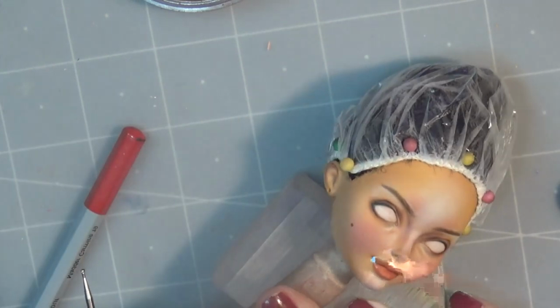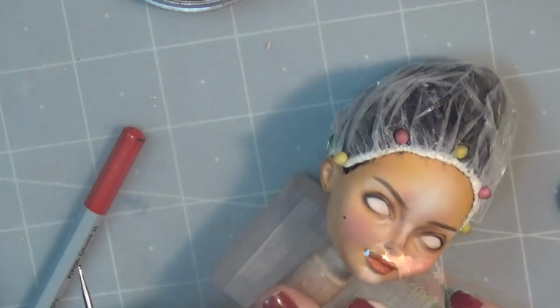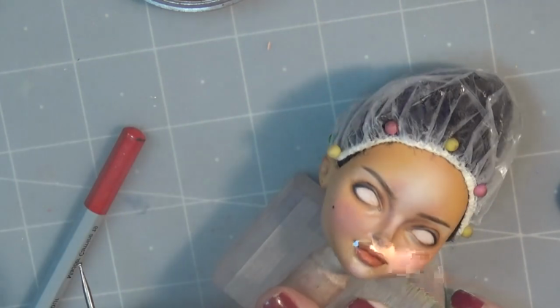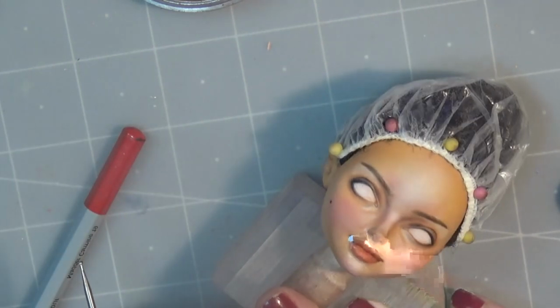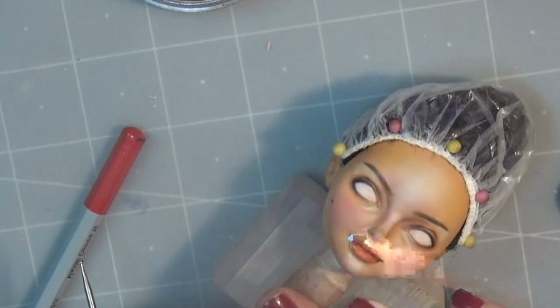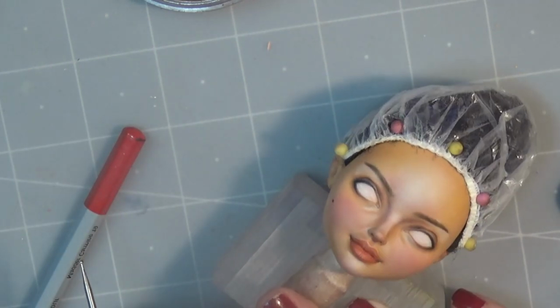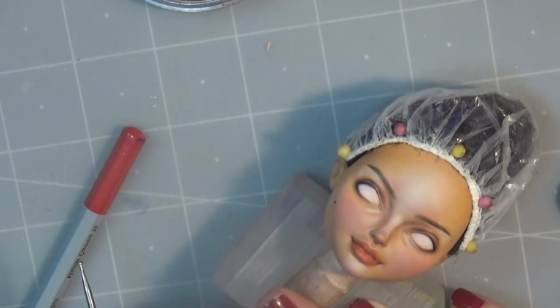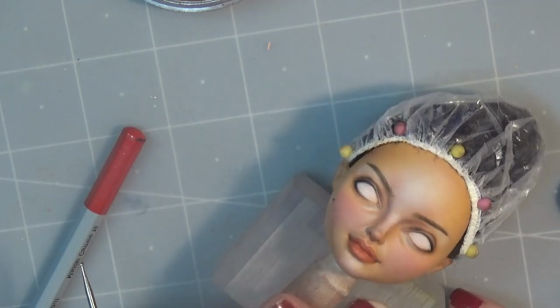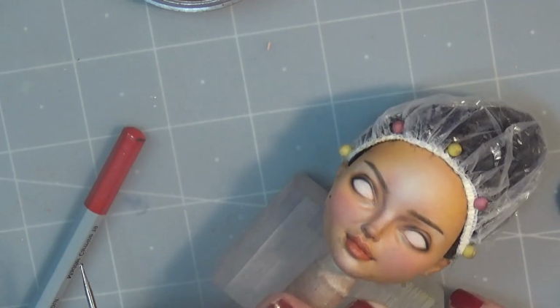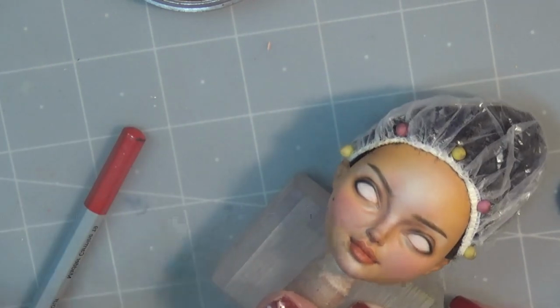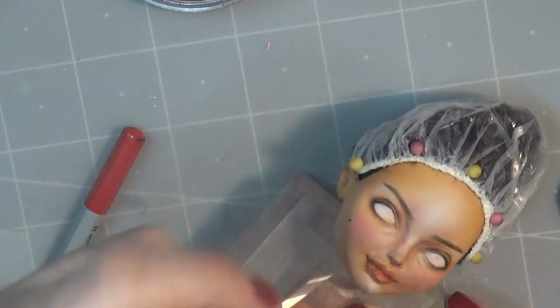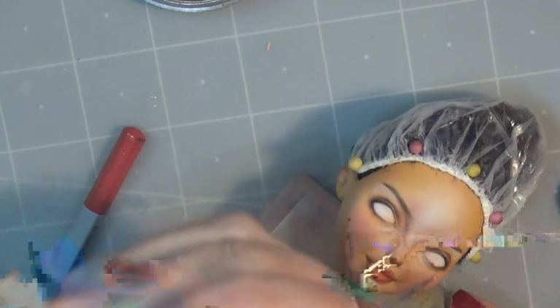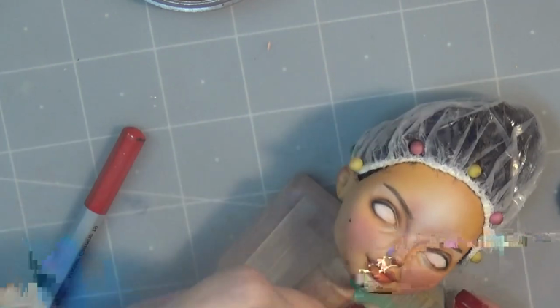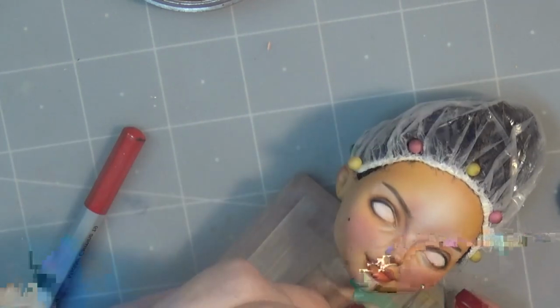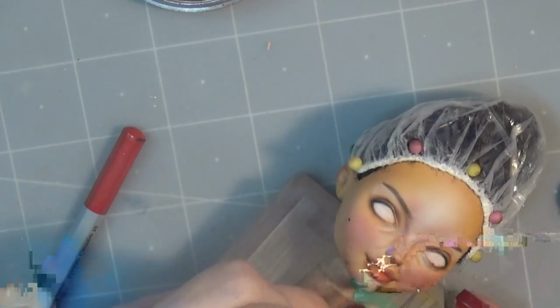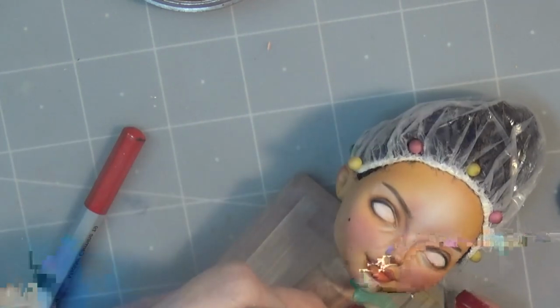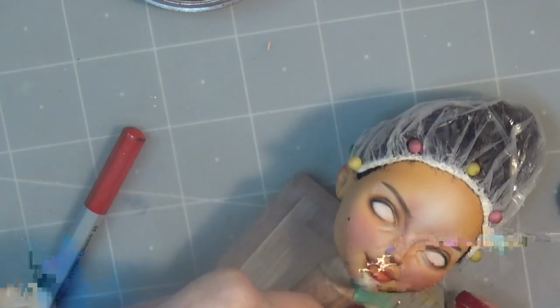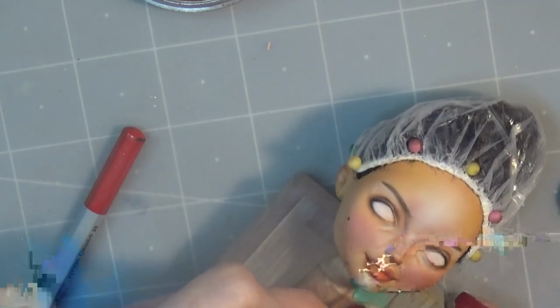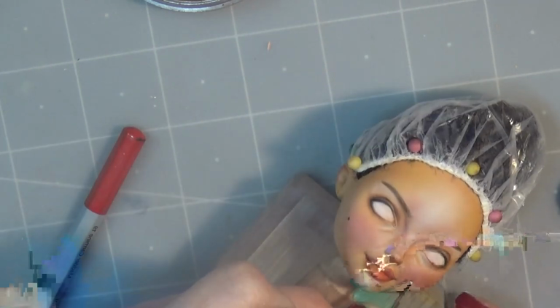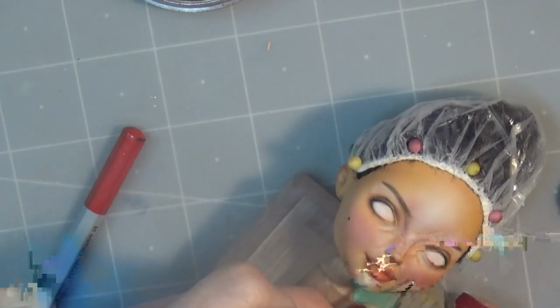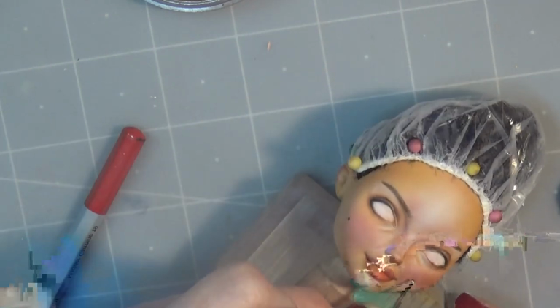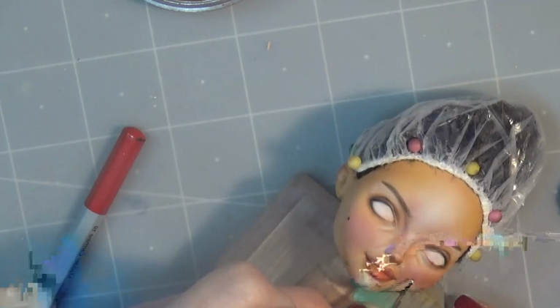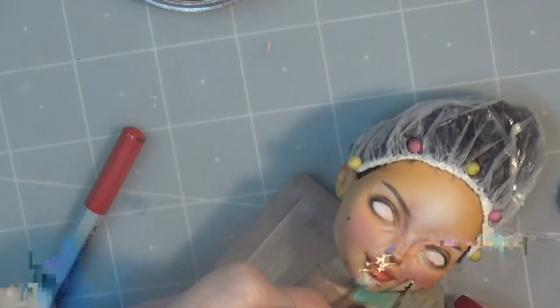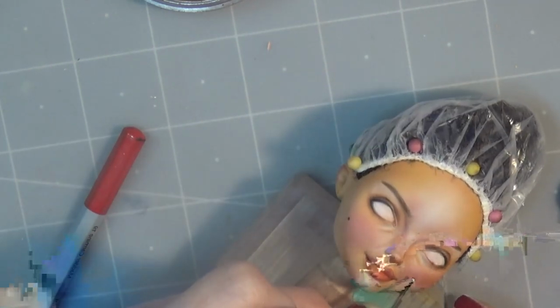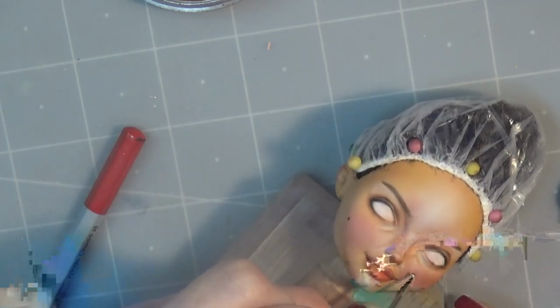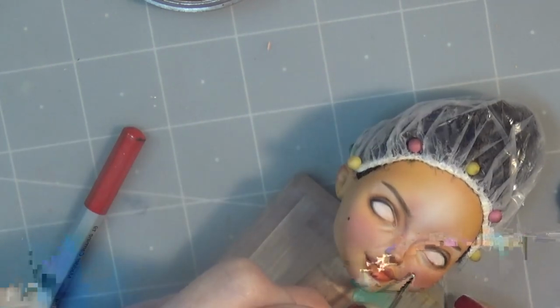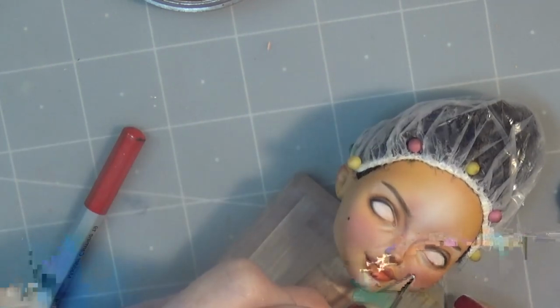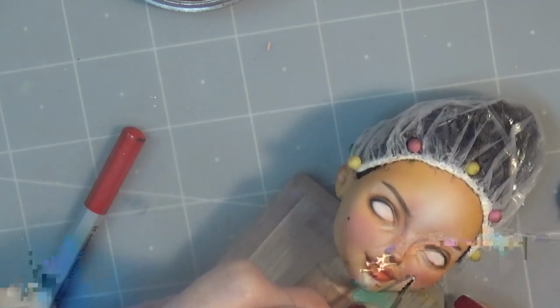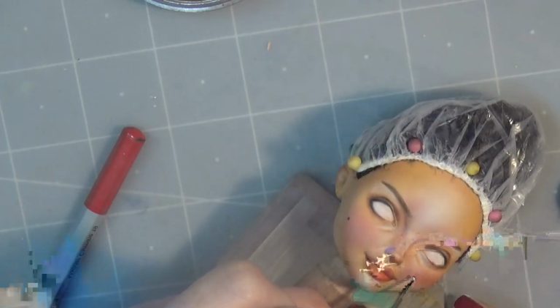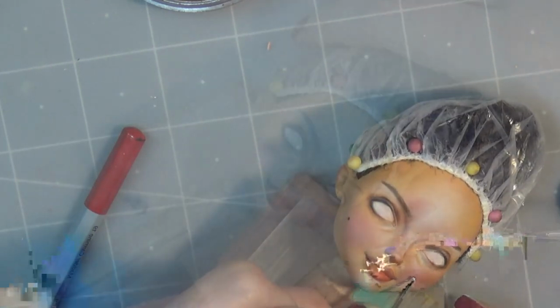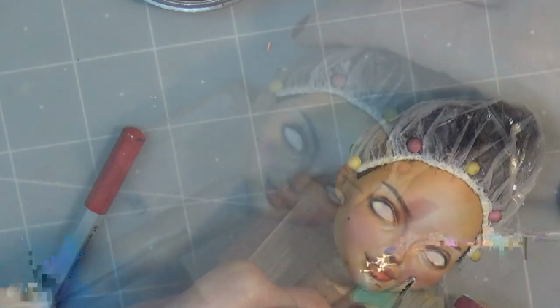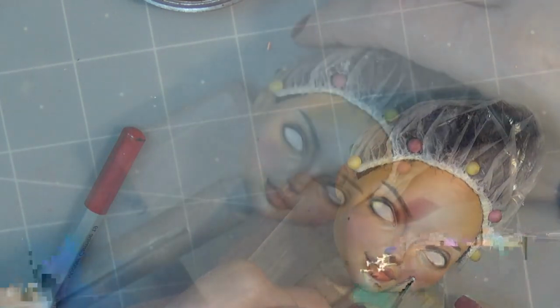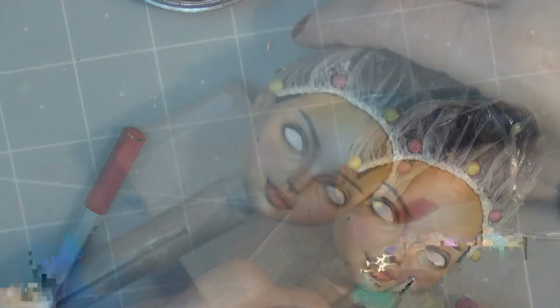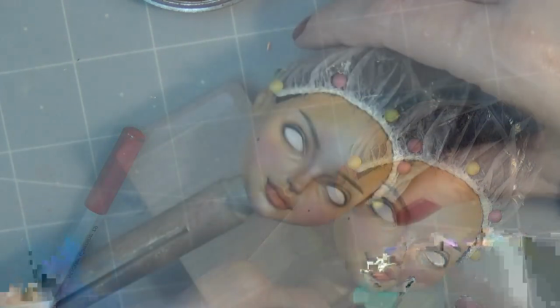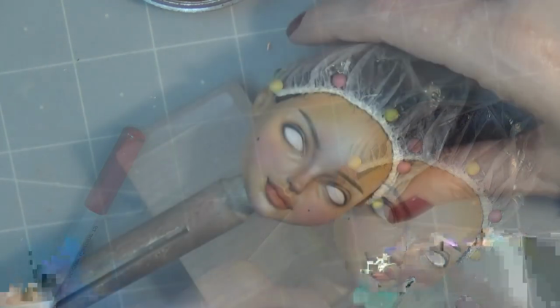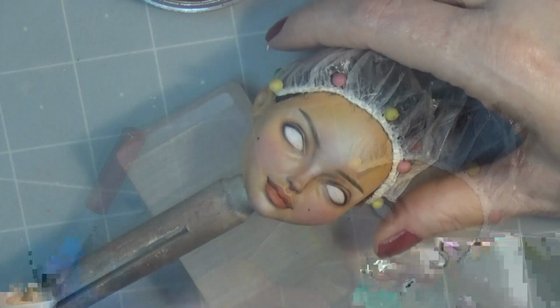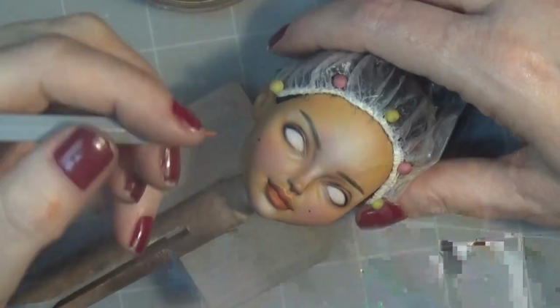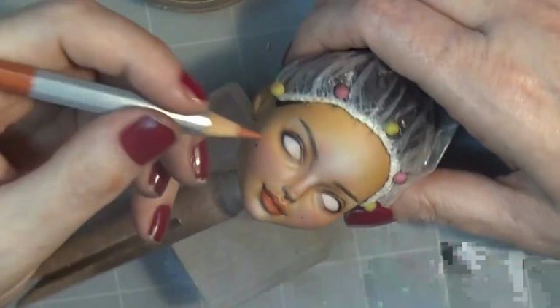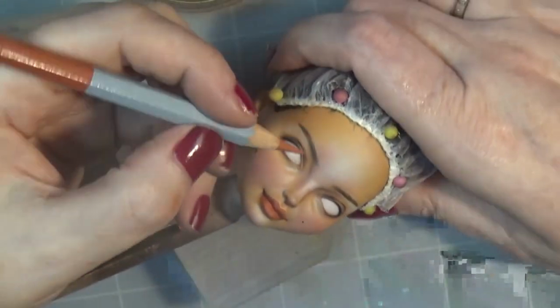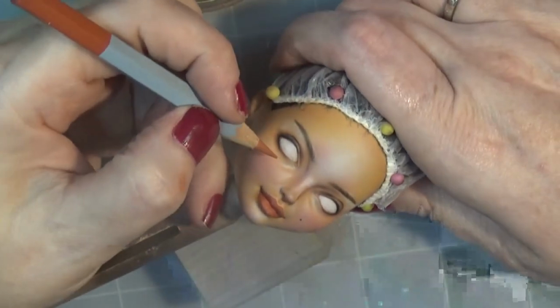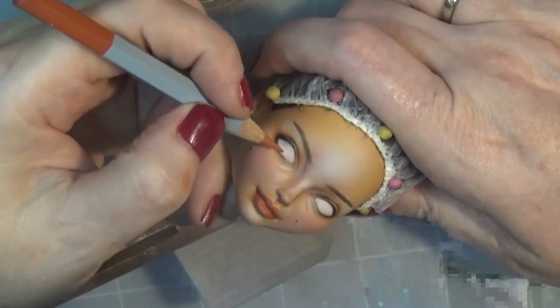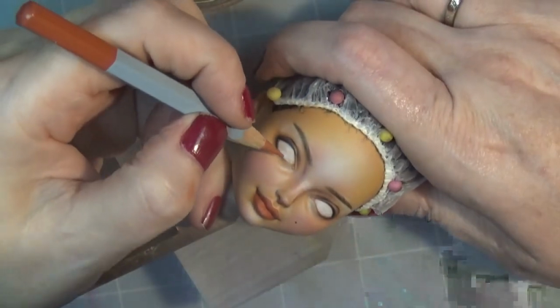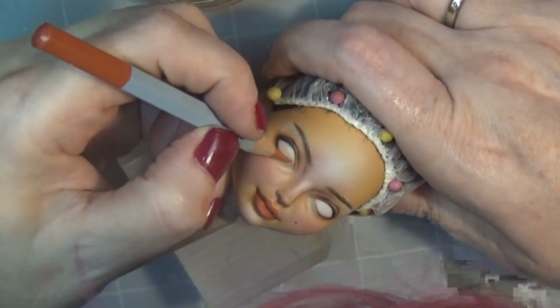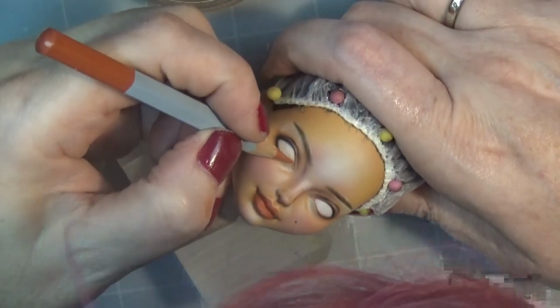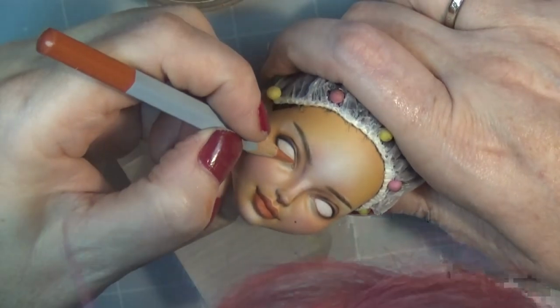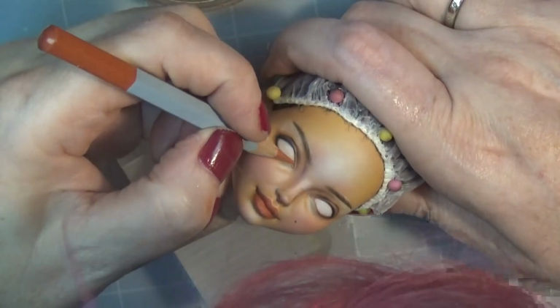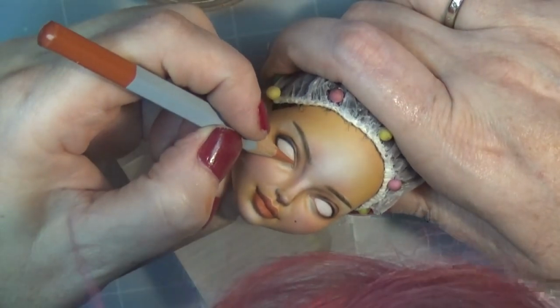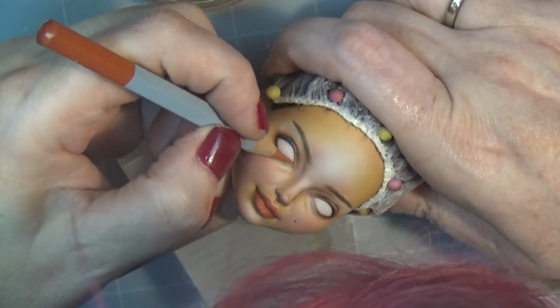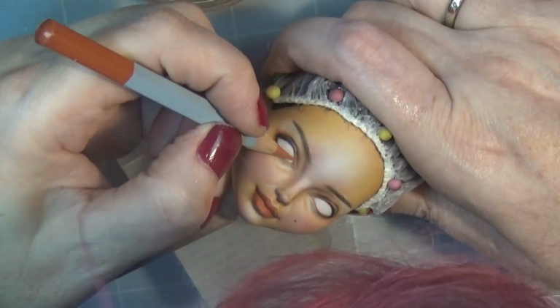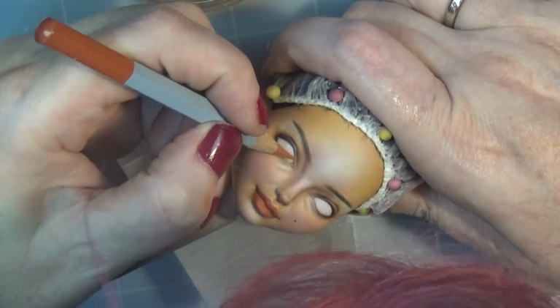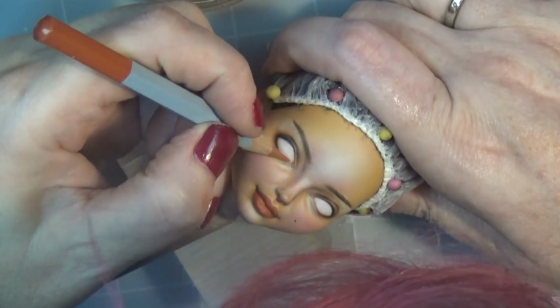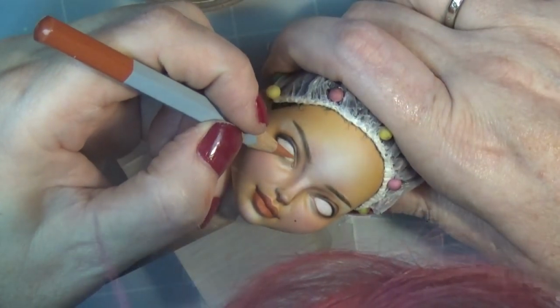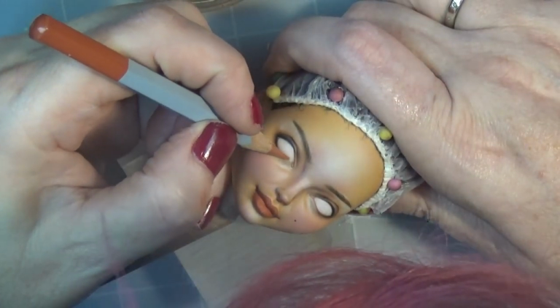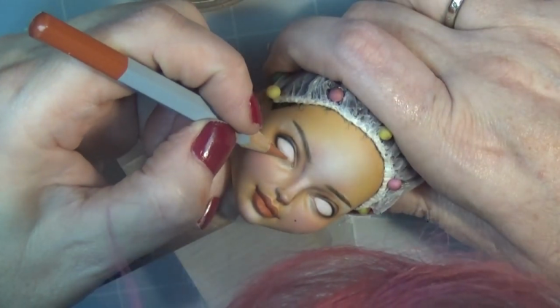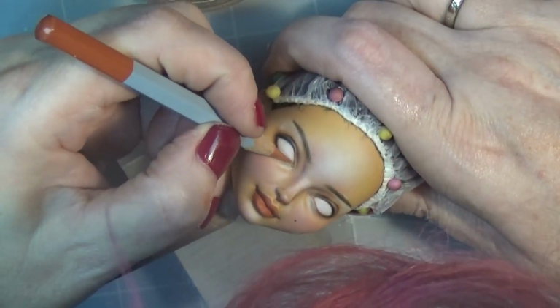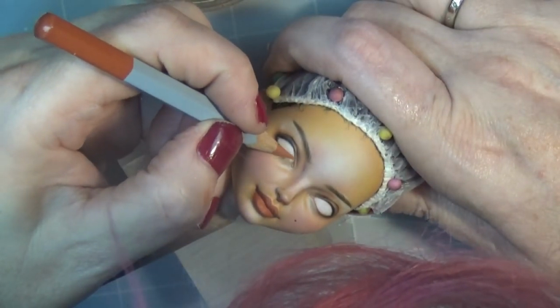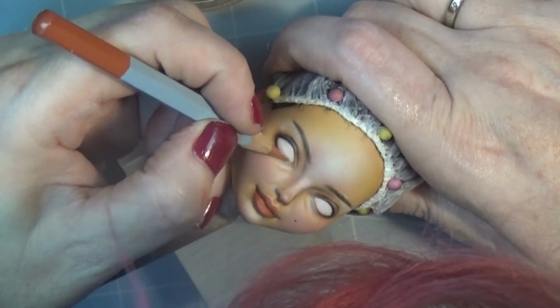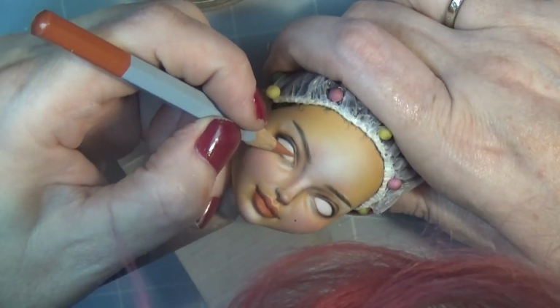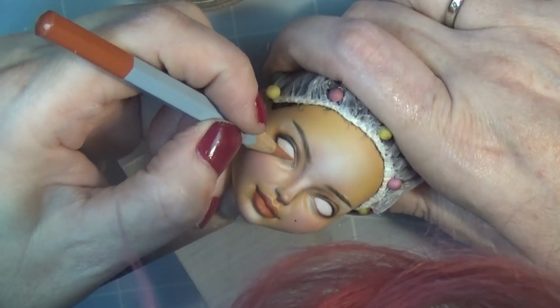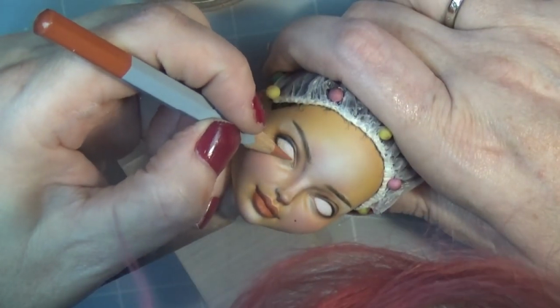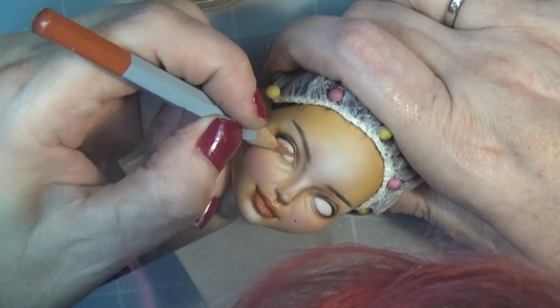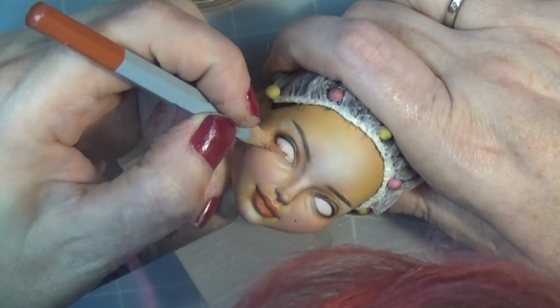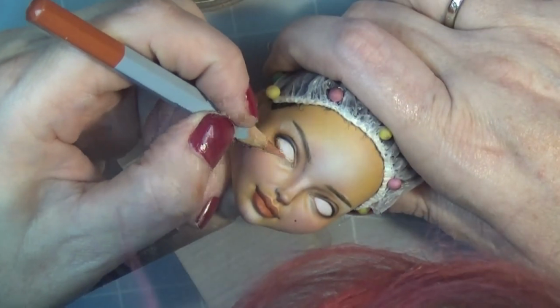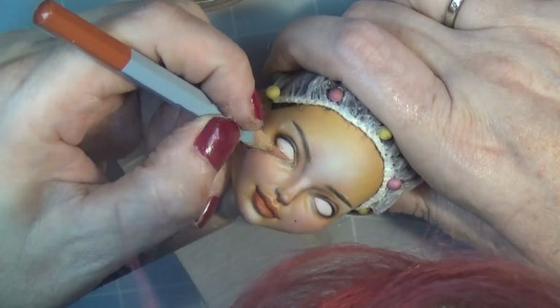I'm adding a couple of beauty marks, and these are done with some watered-down acrylic paint.